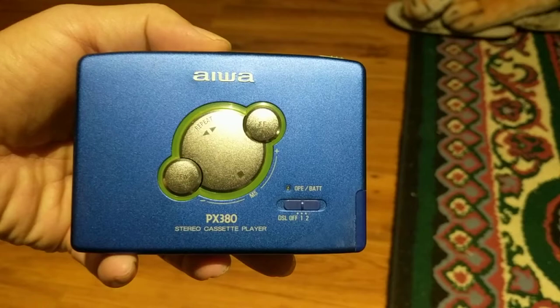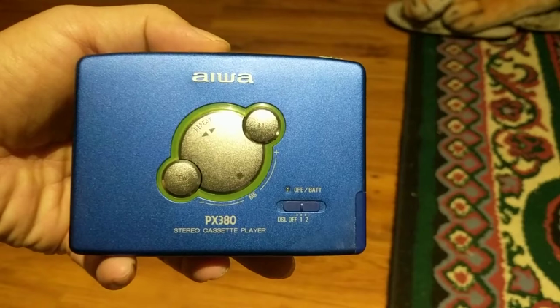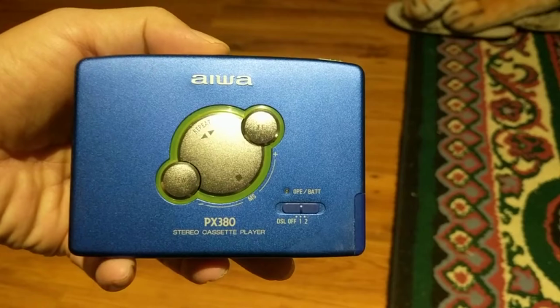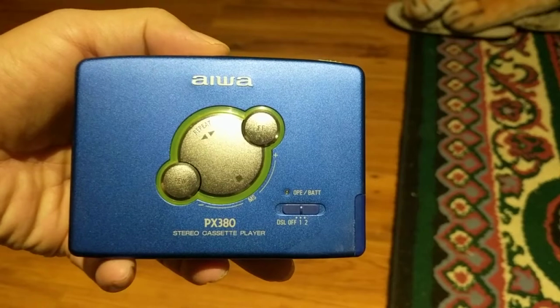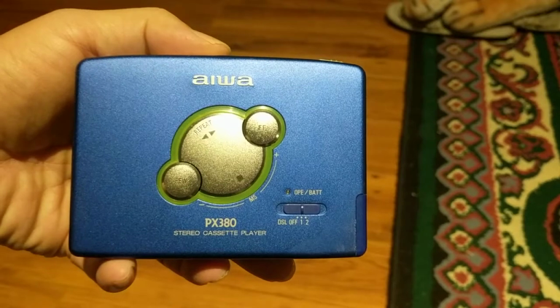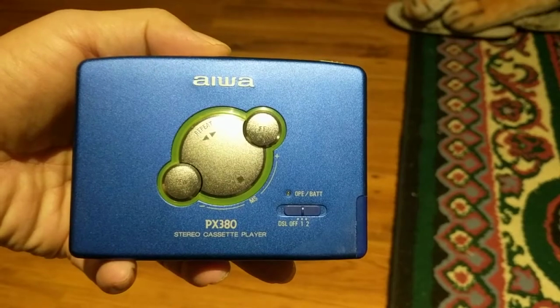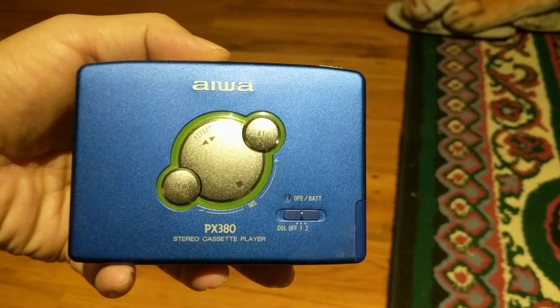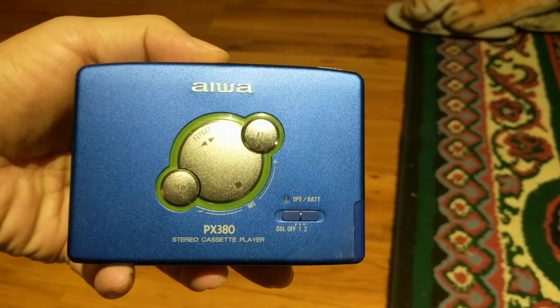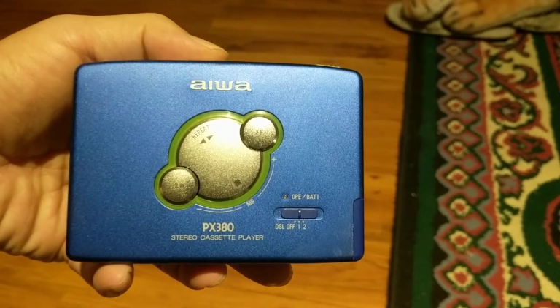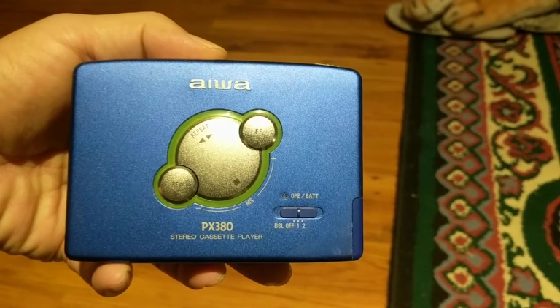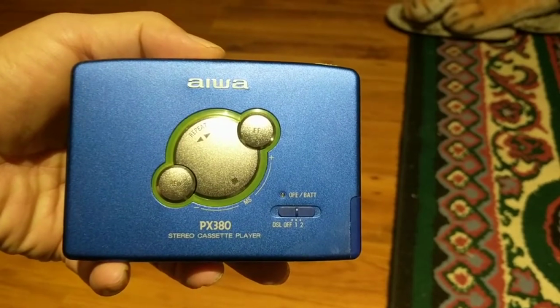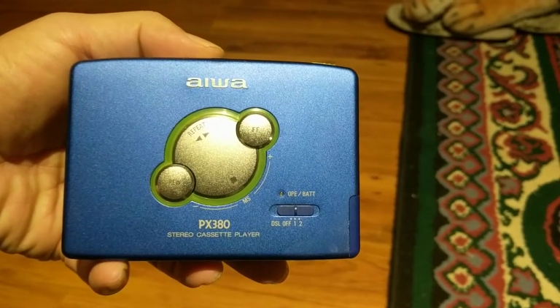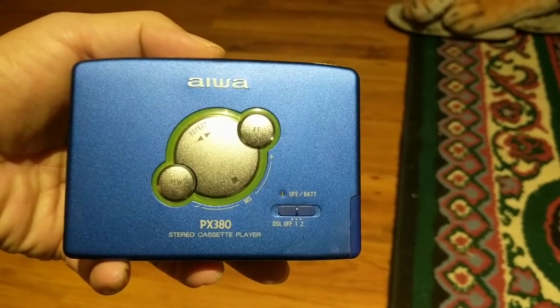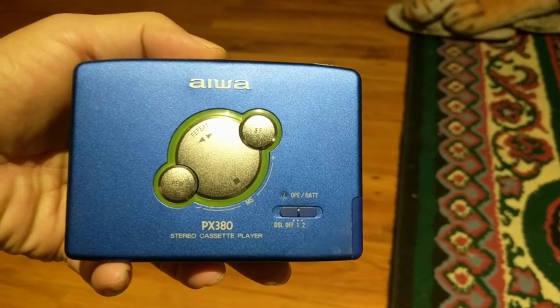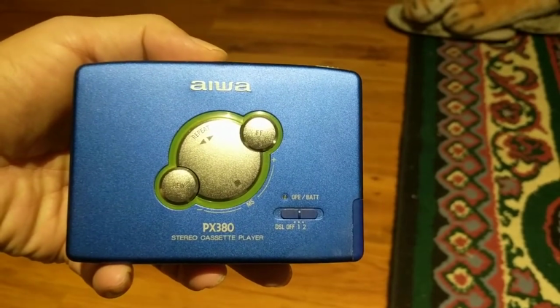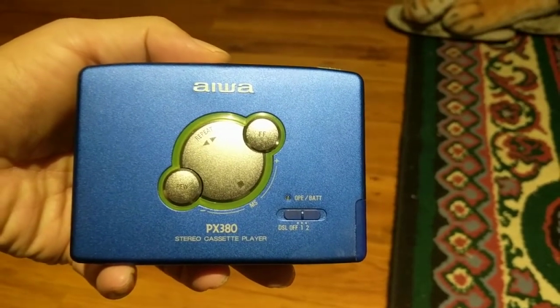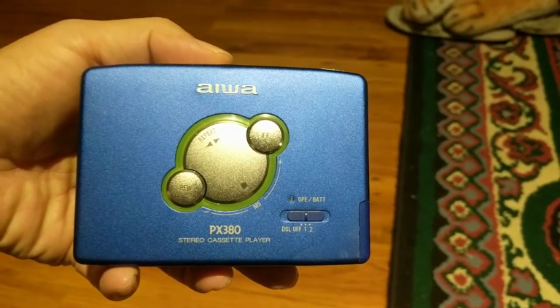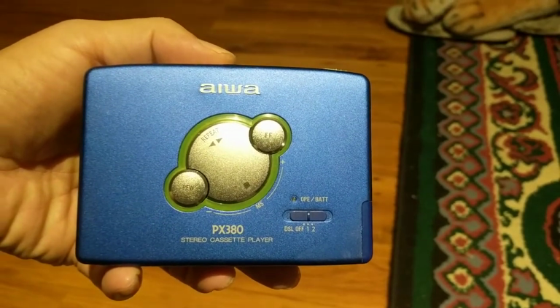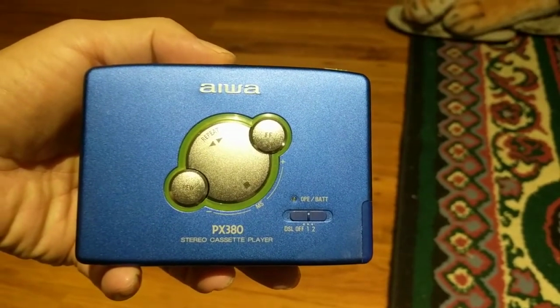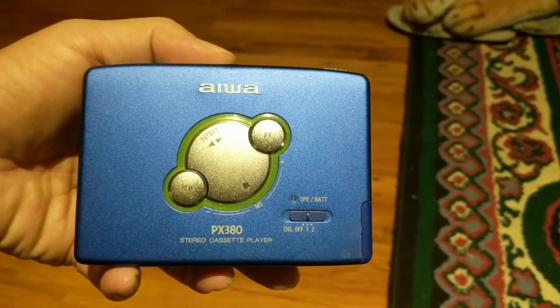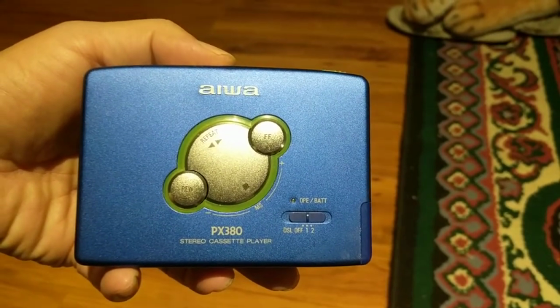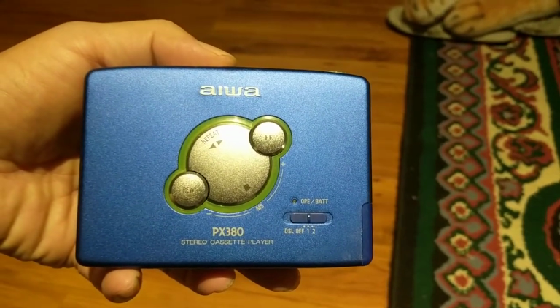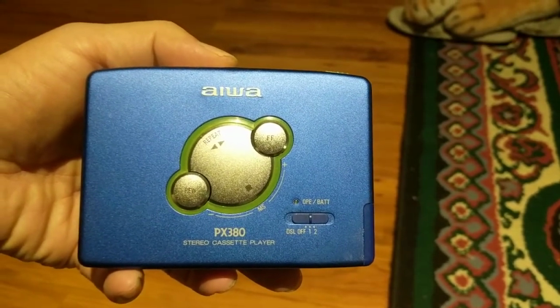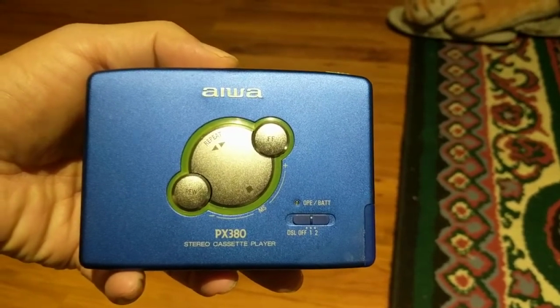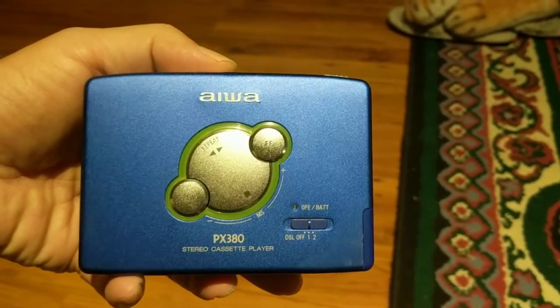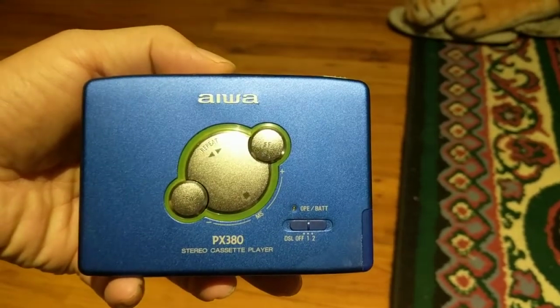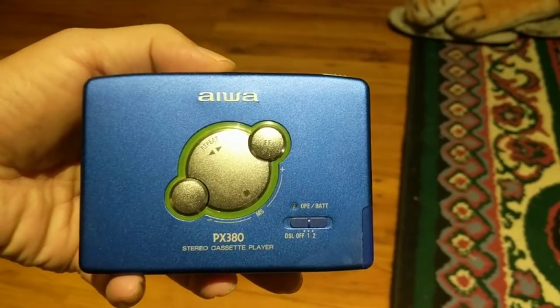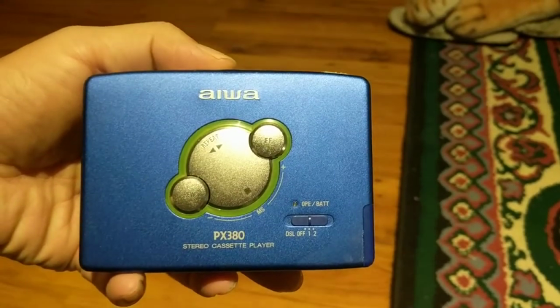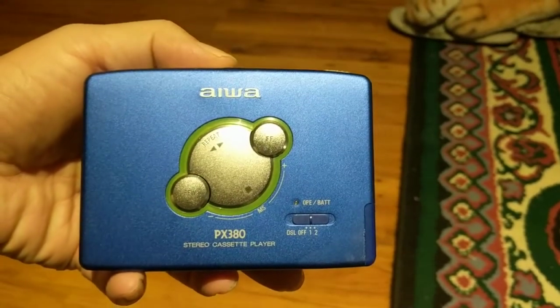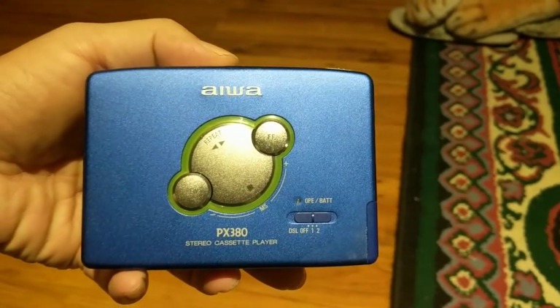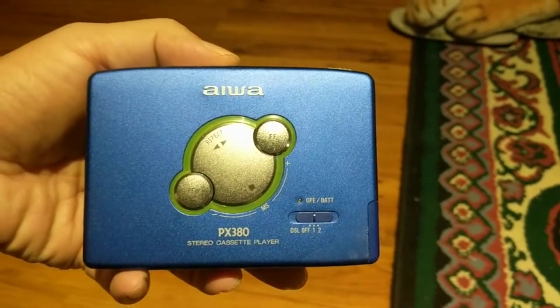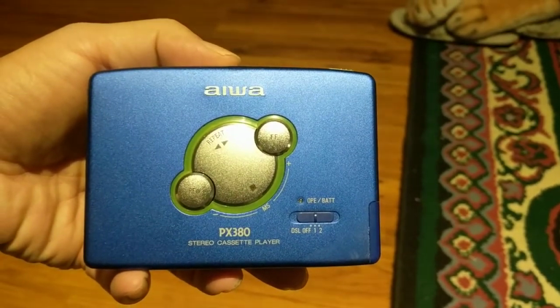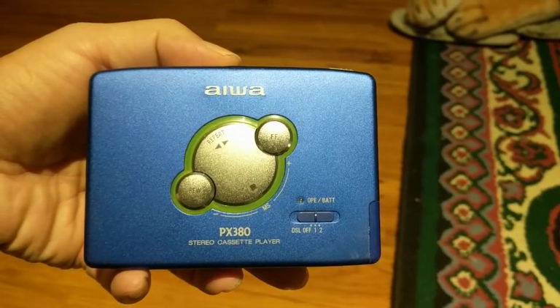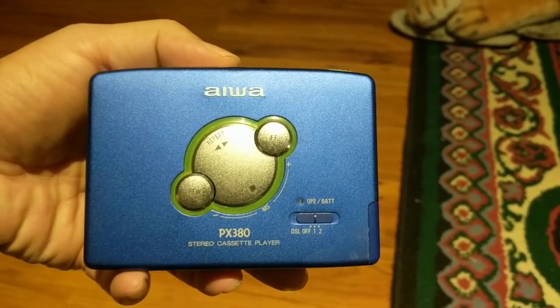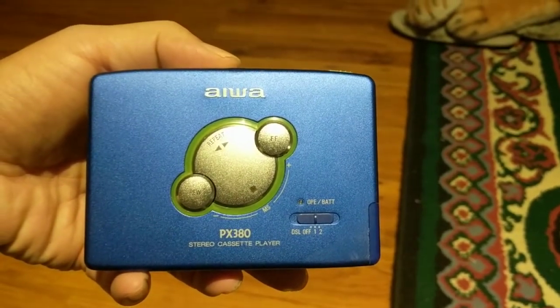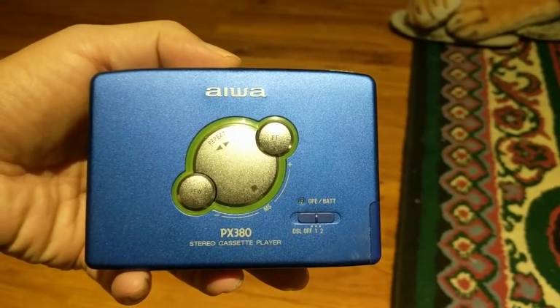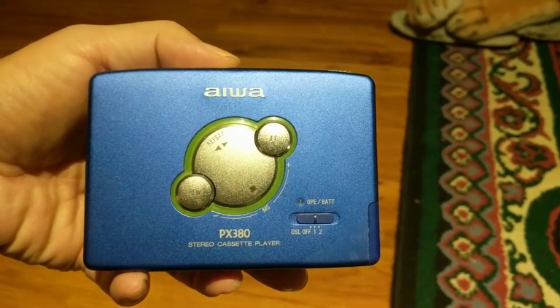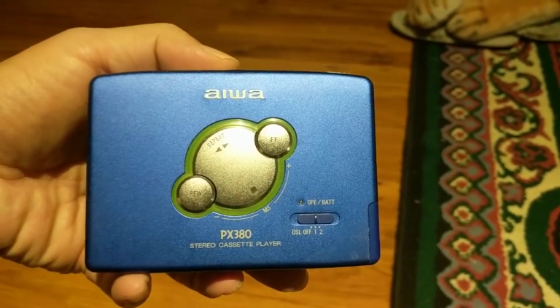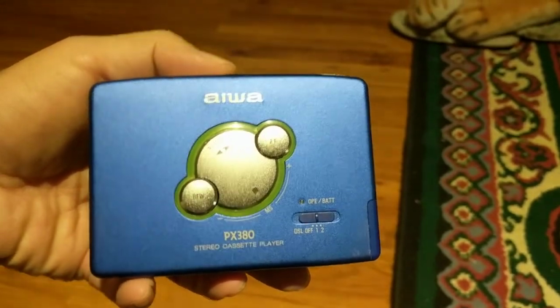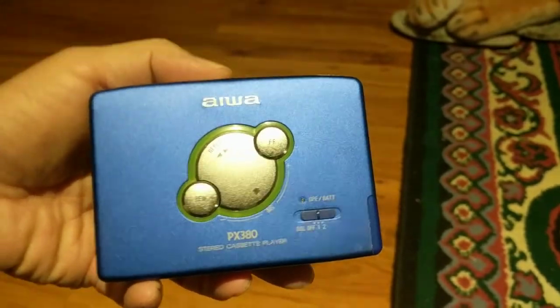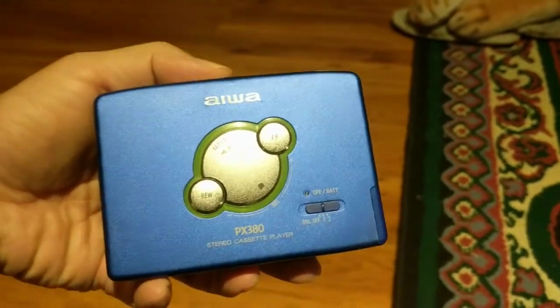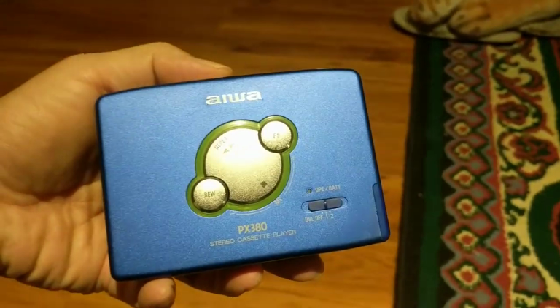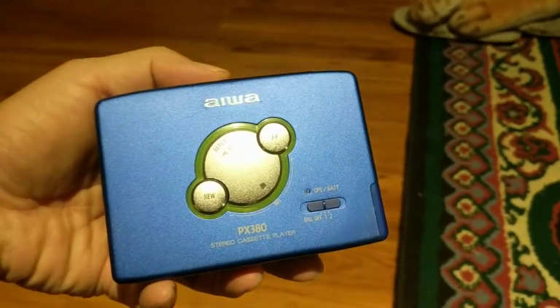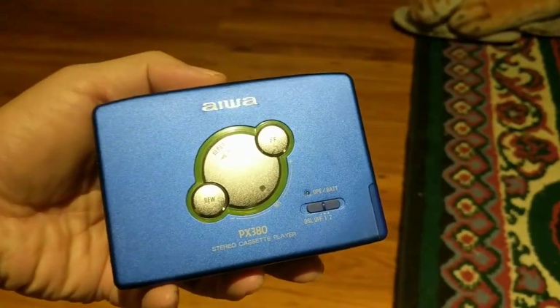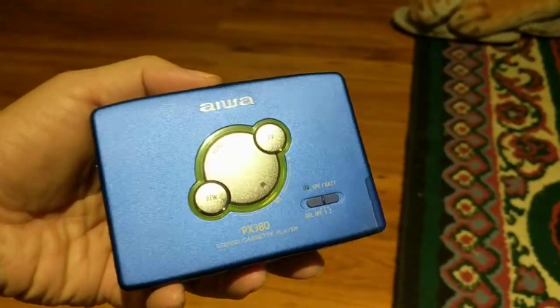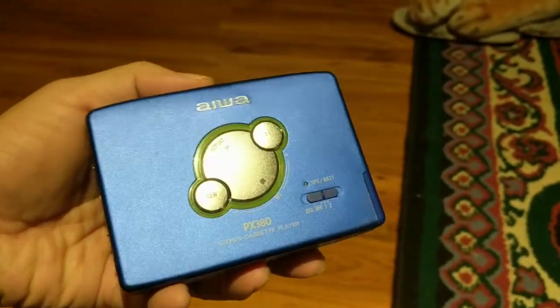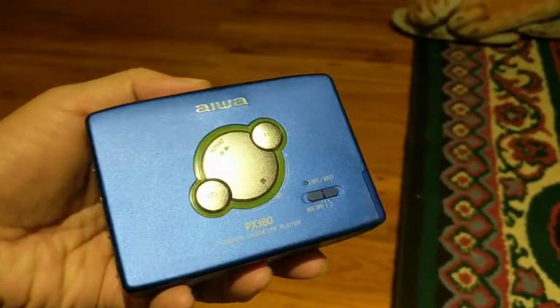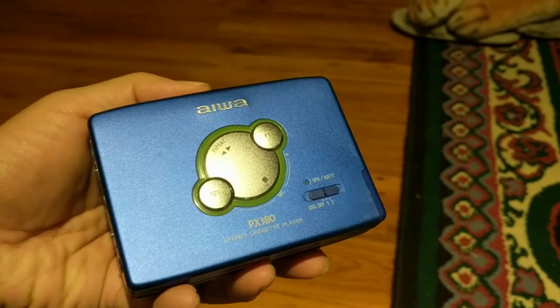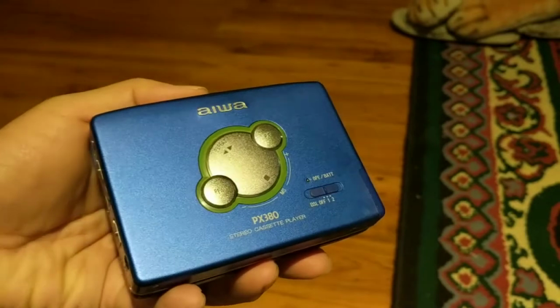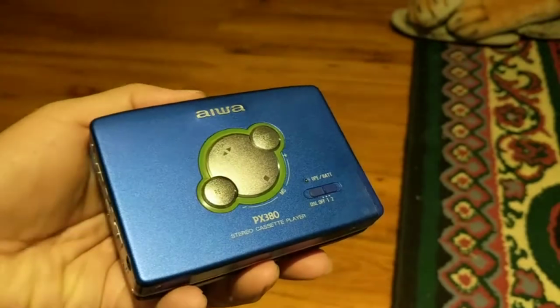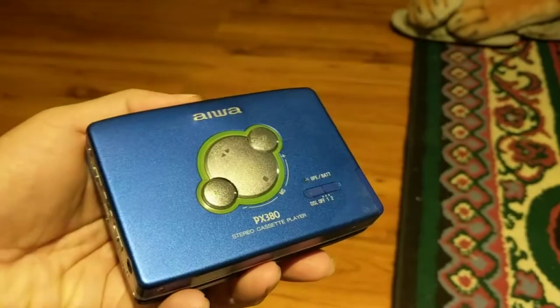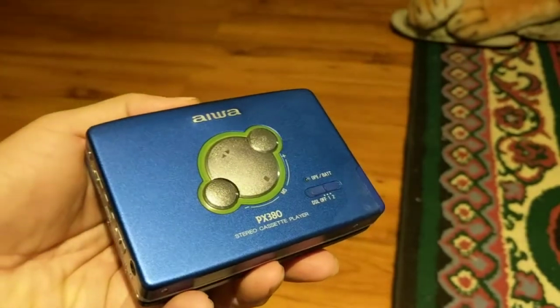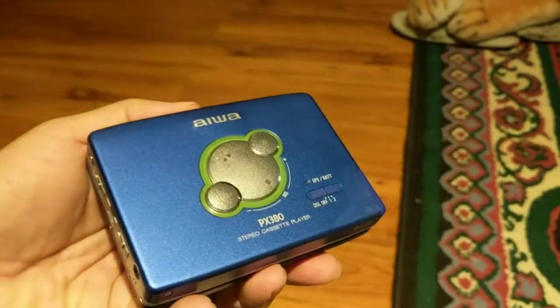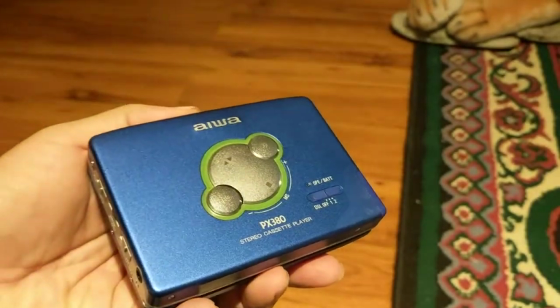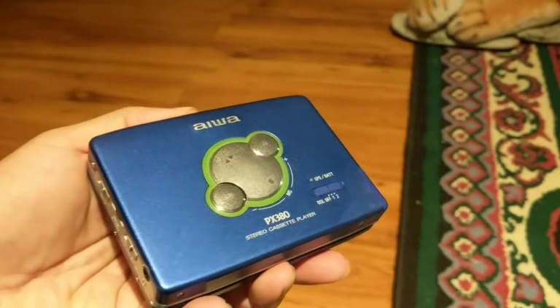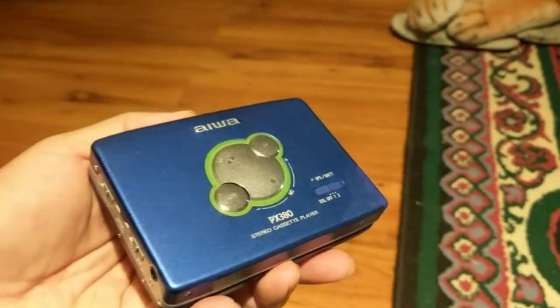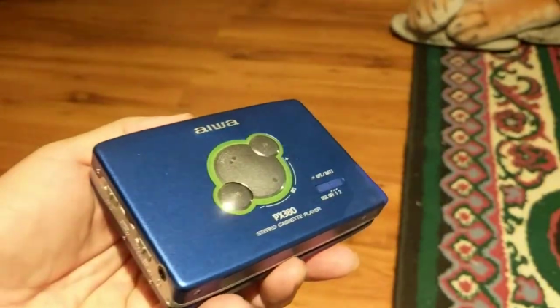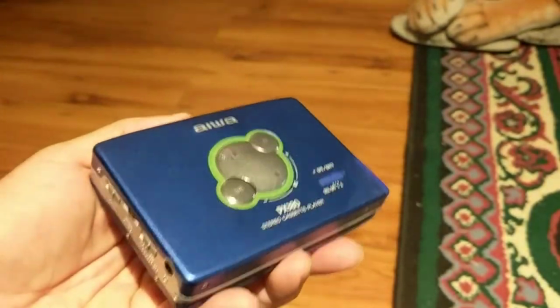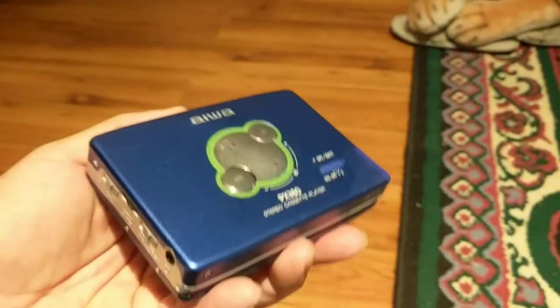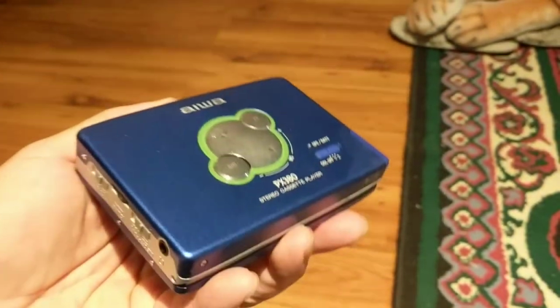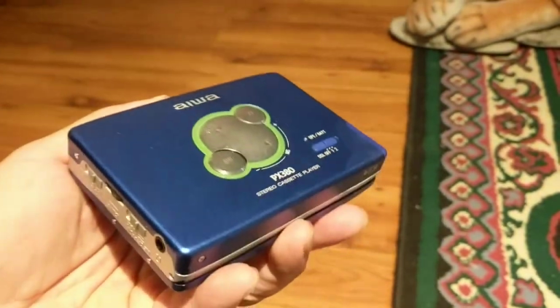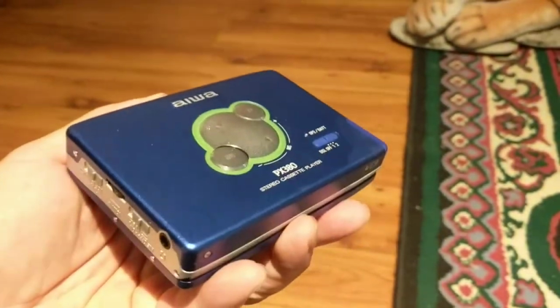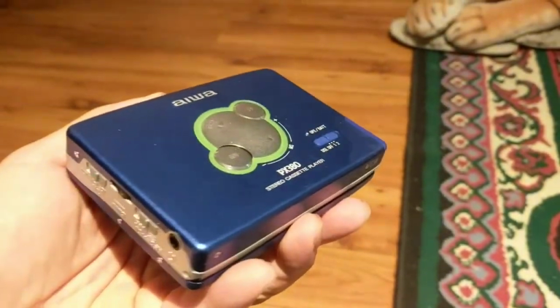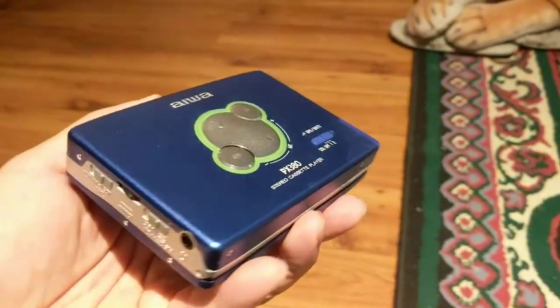This is the Aiwa PX380 in metallic blue.